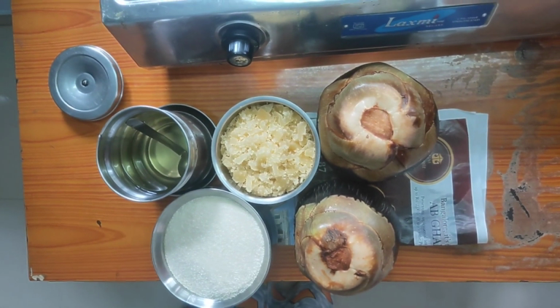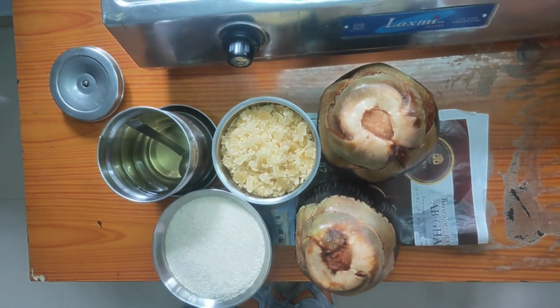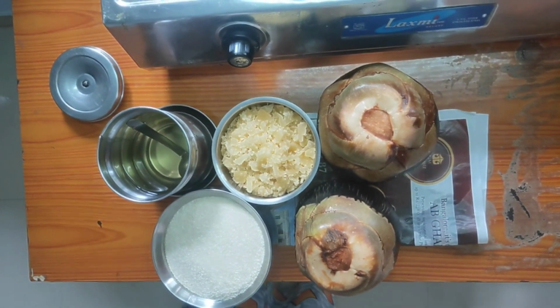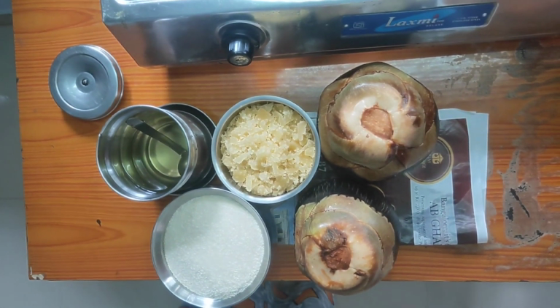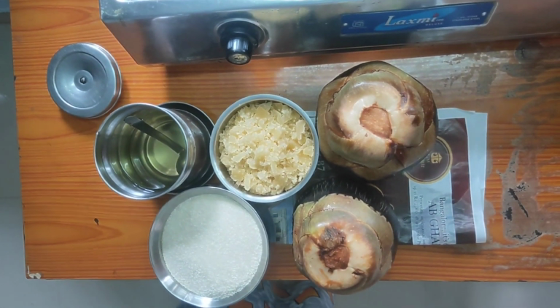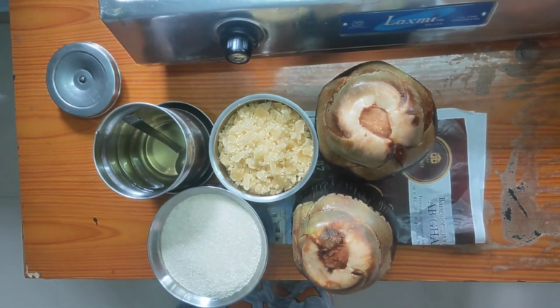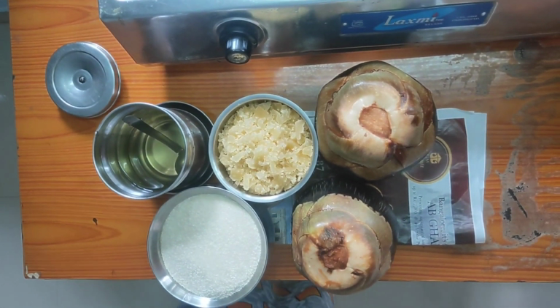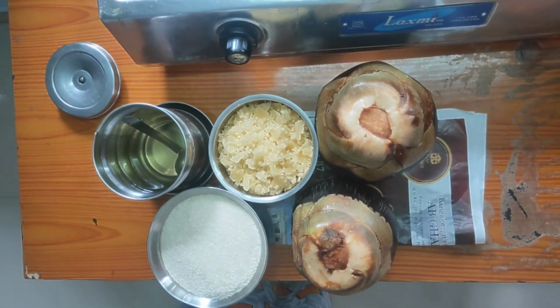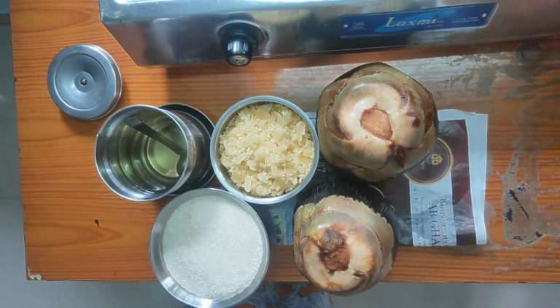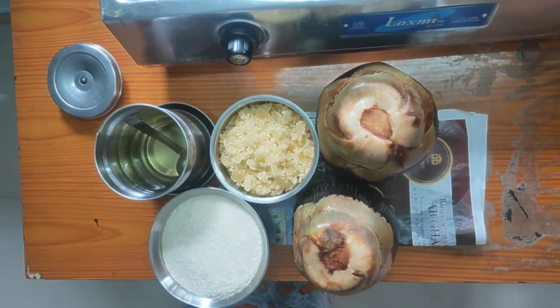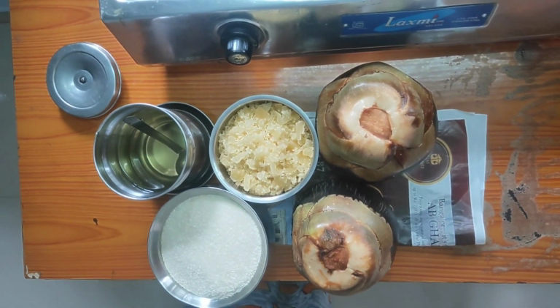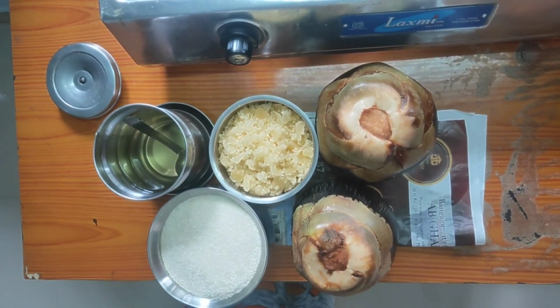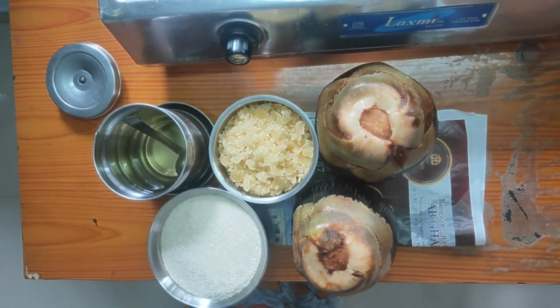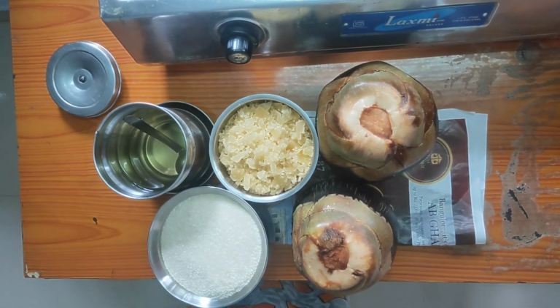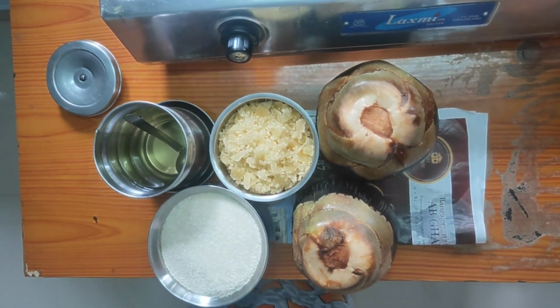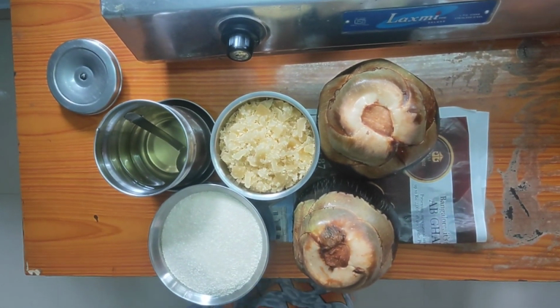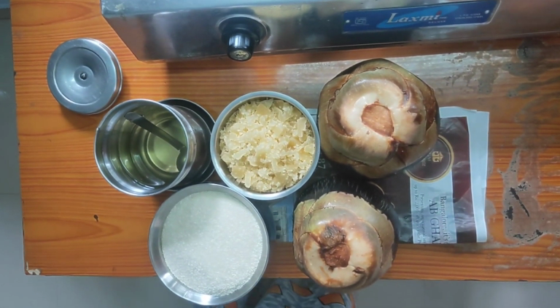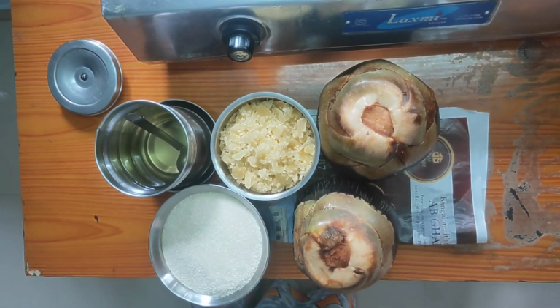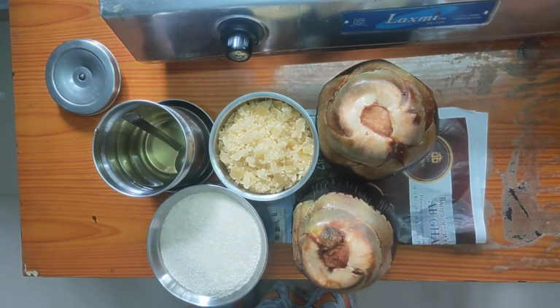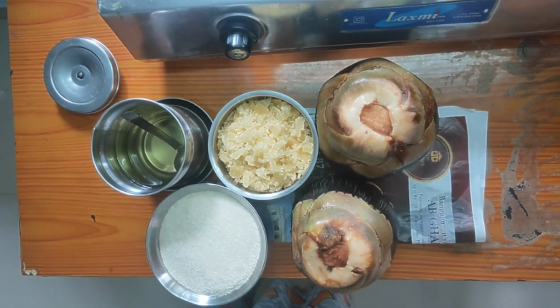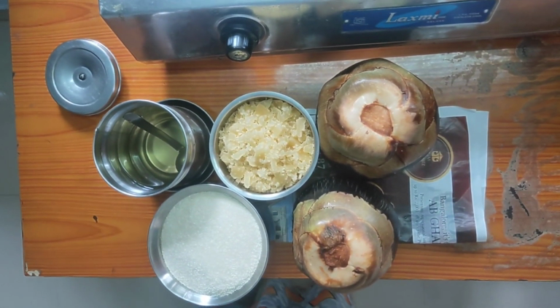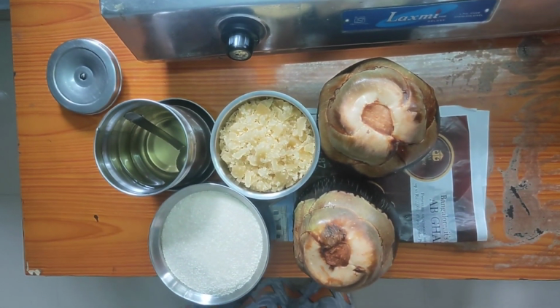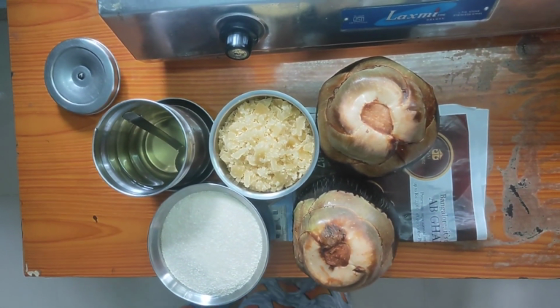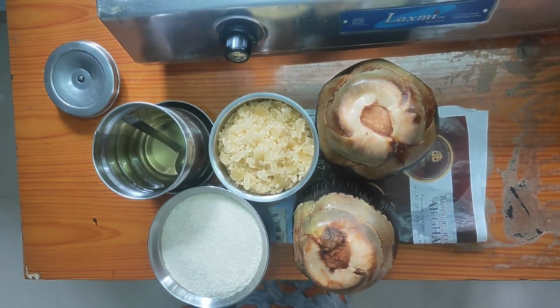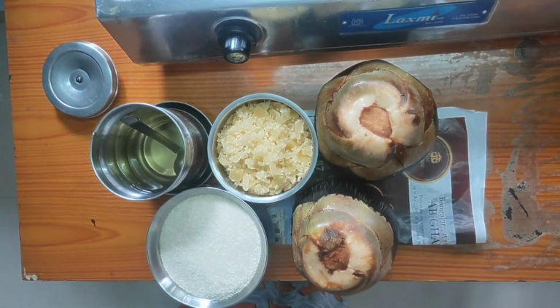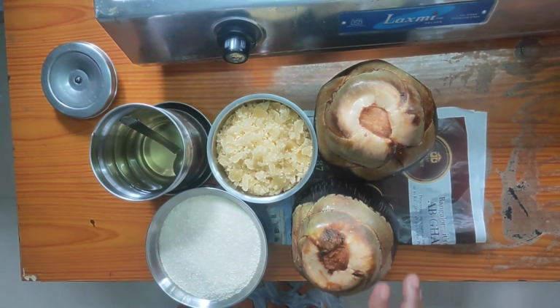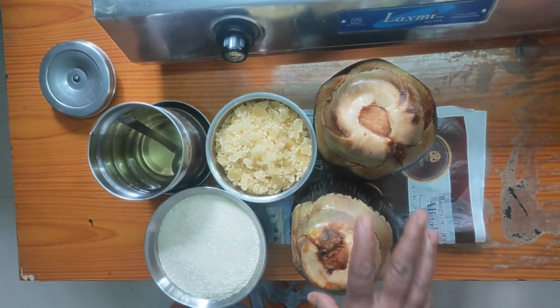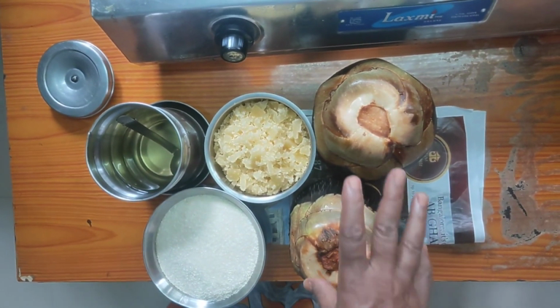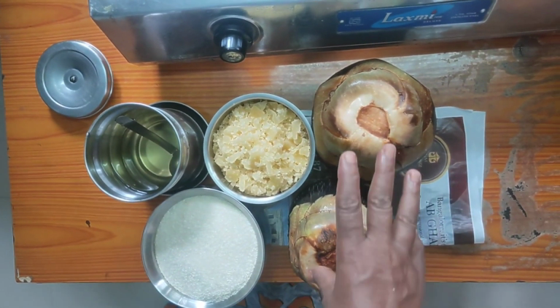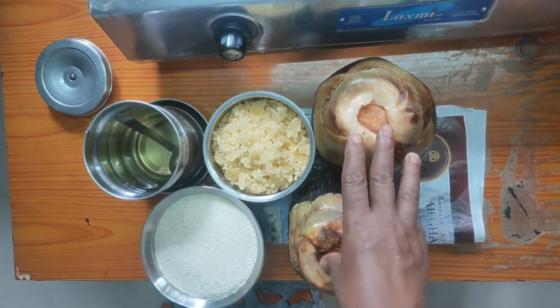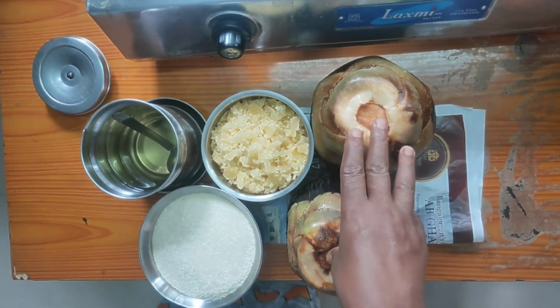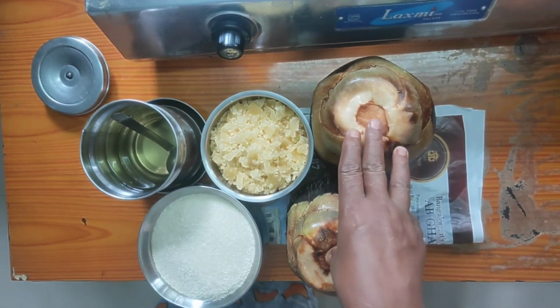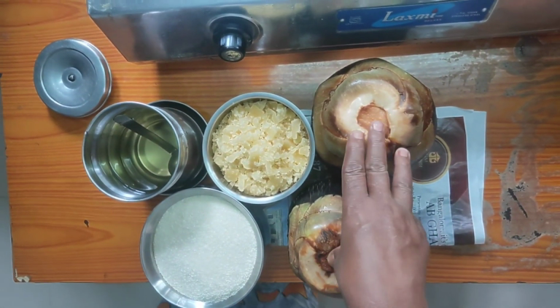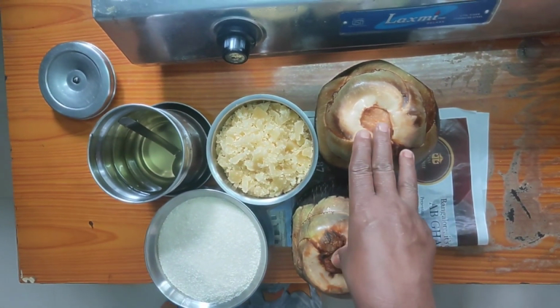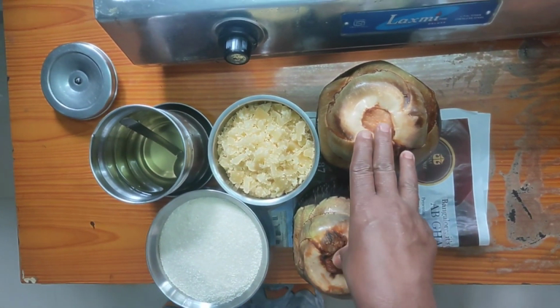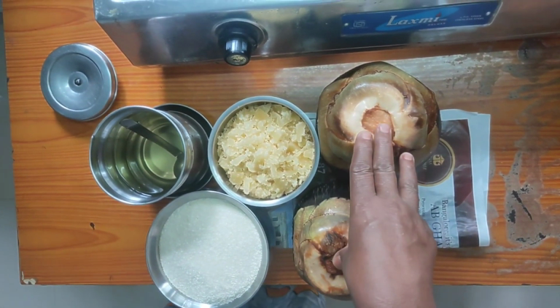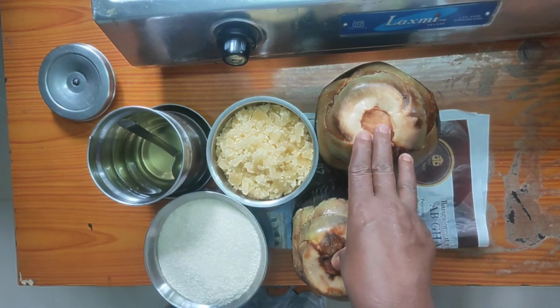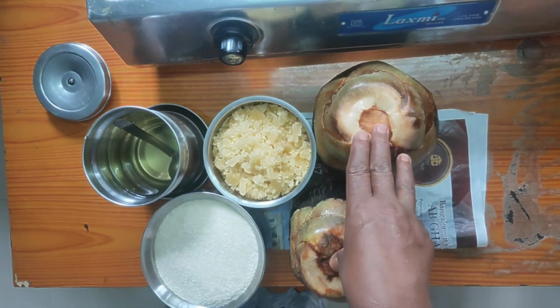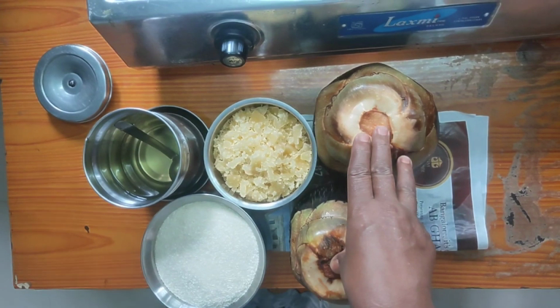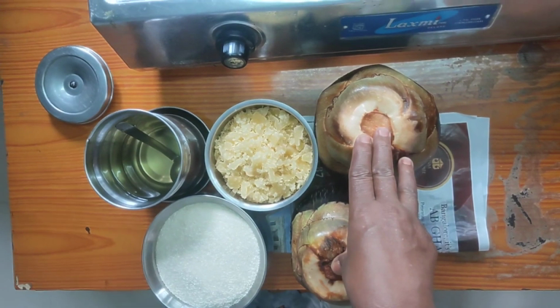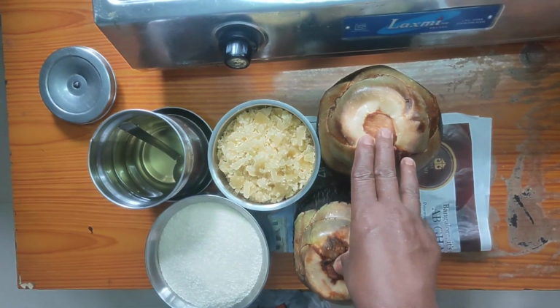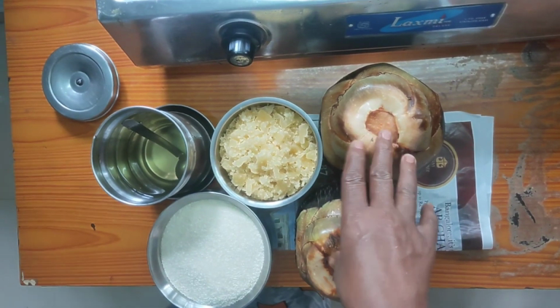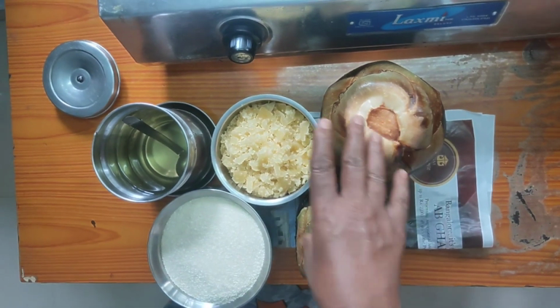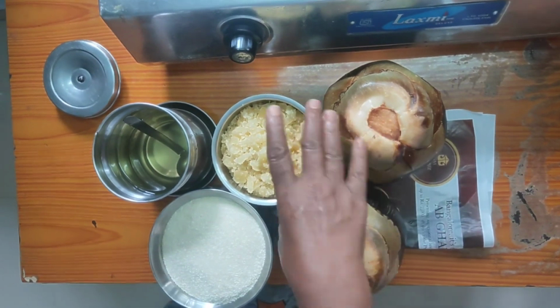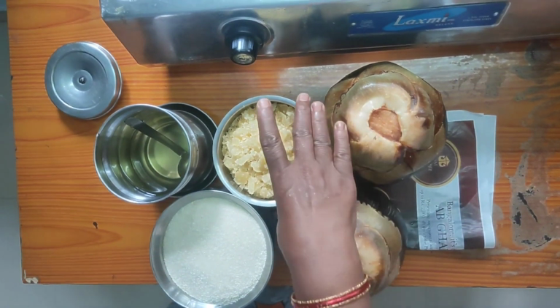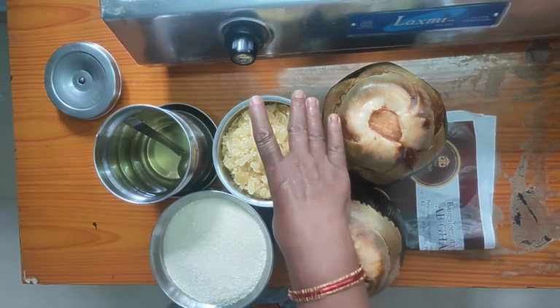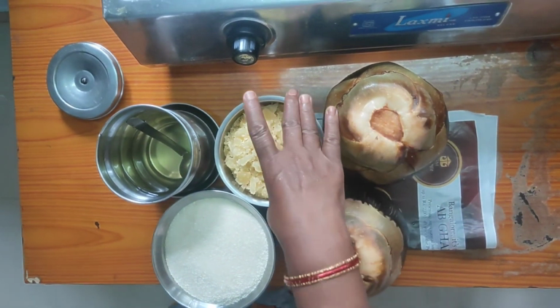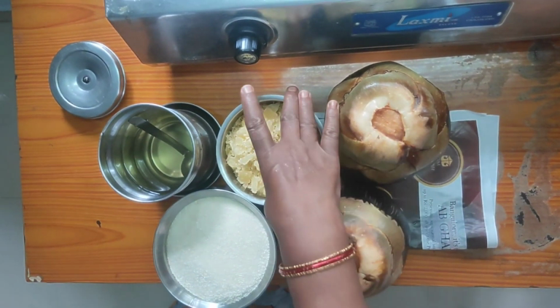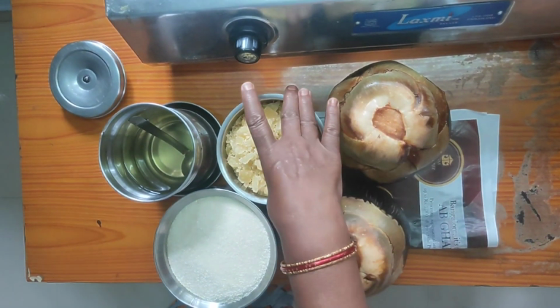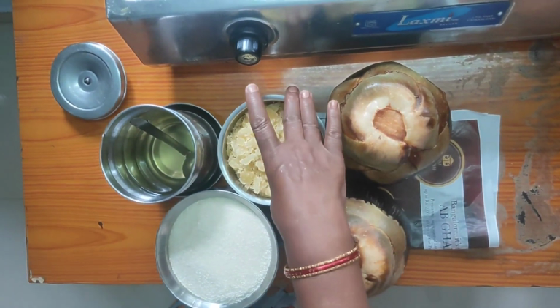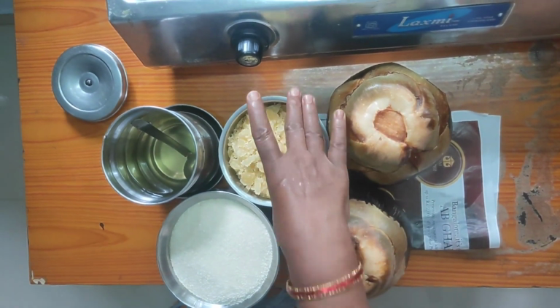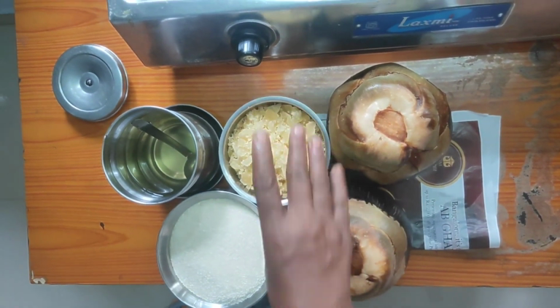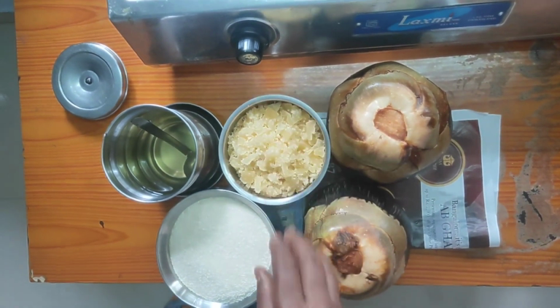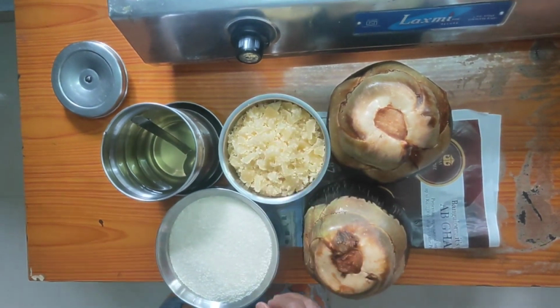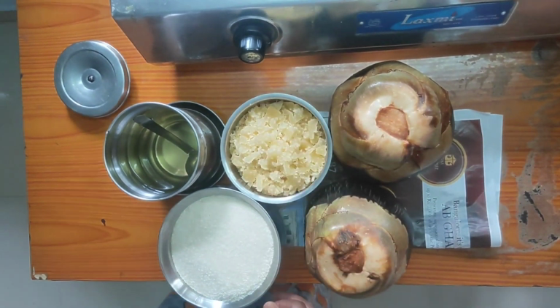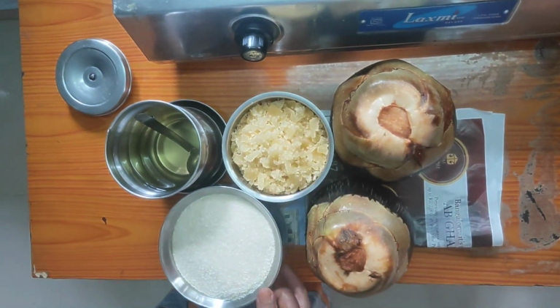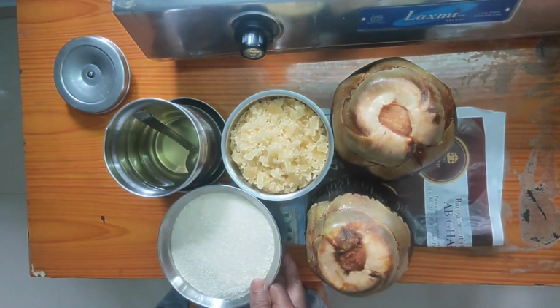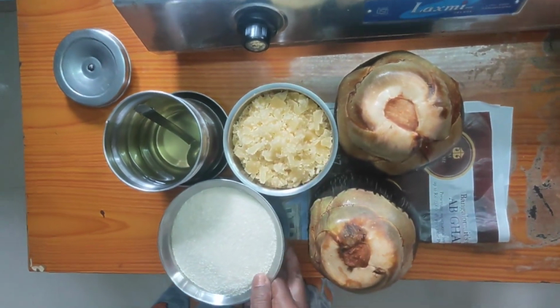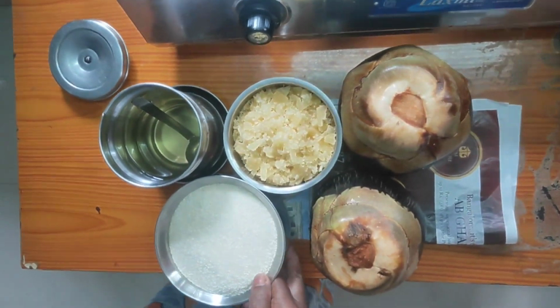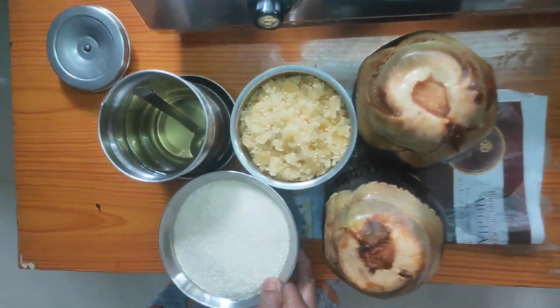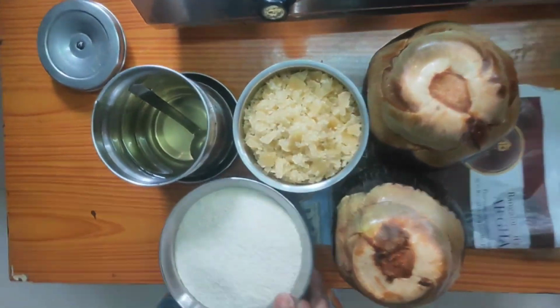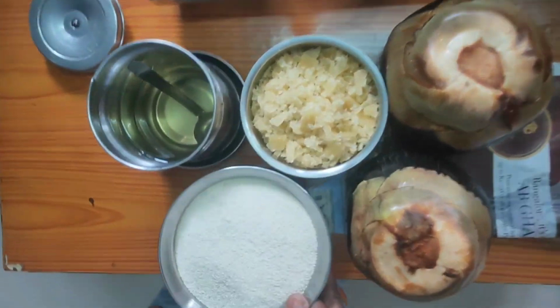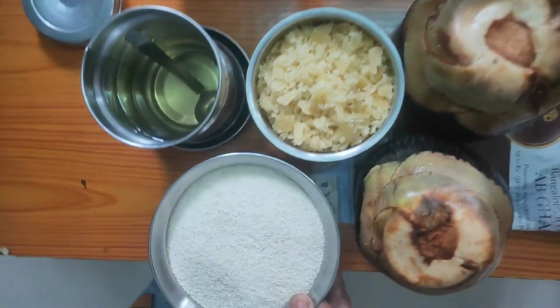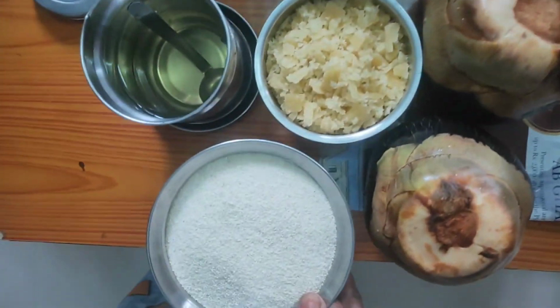Today, we have two daughters. This is Bombay.